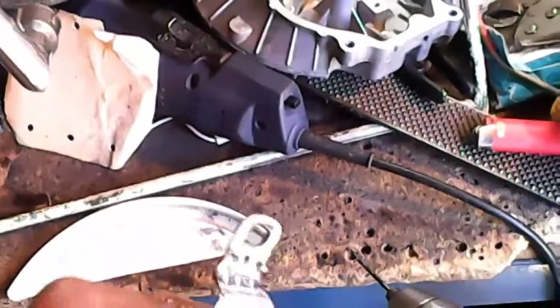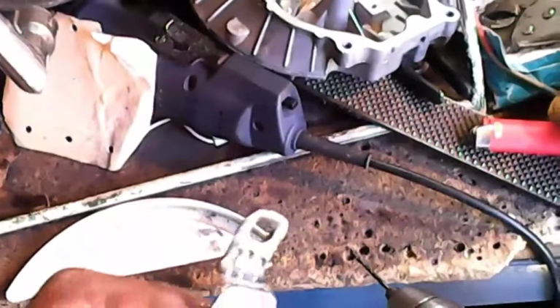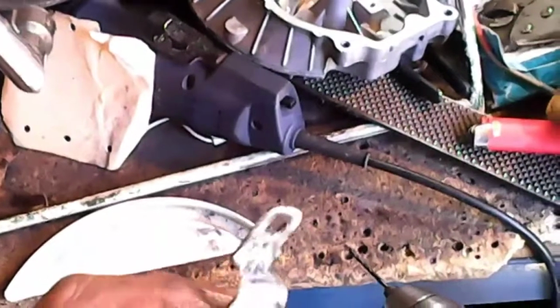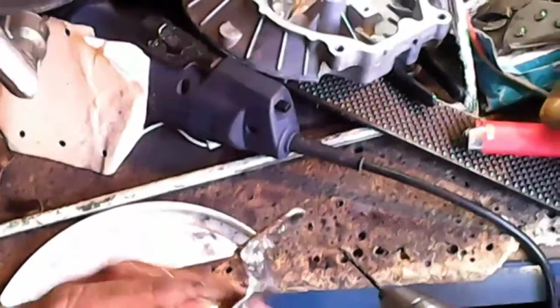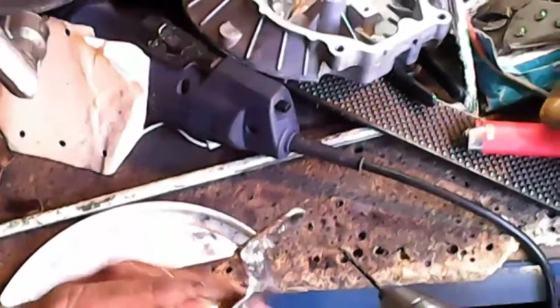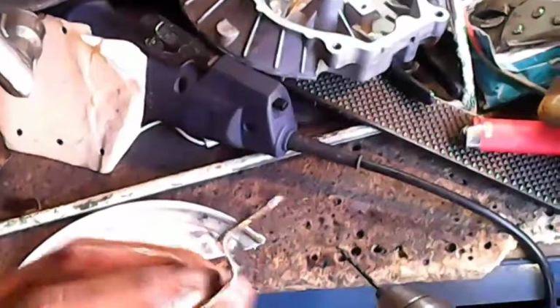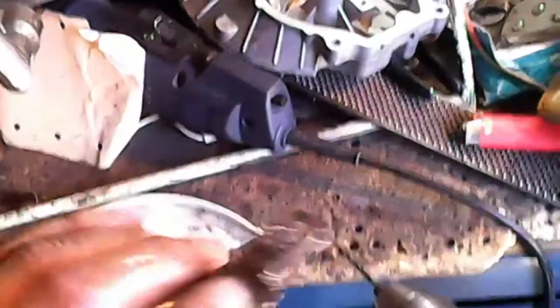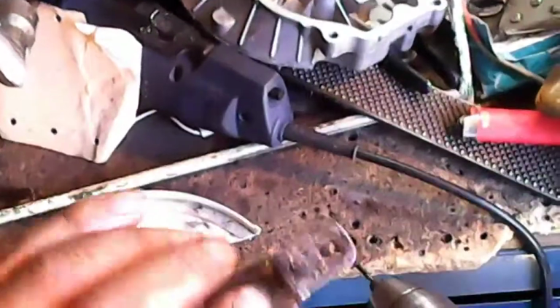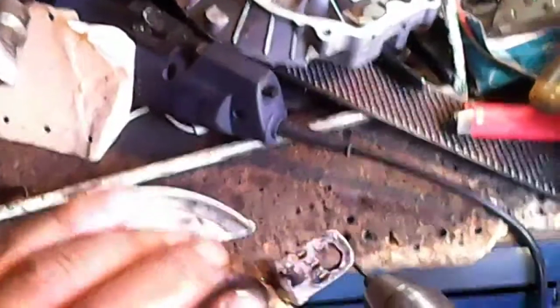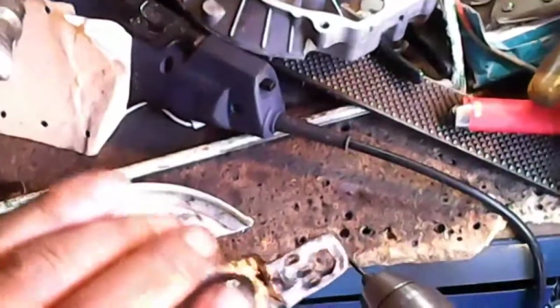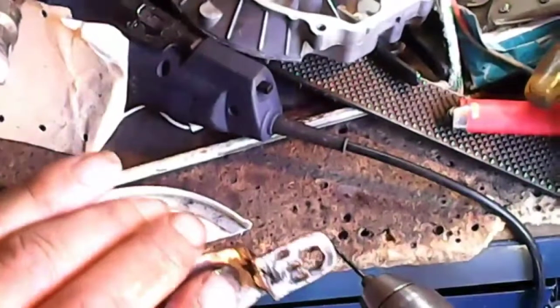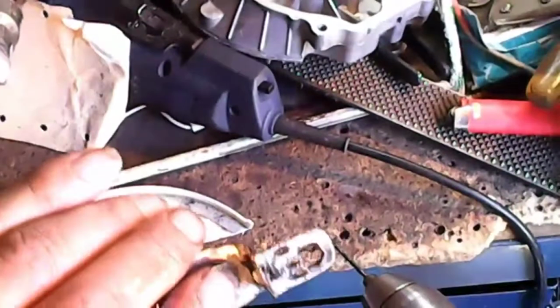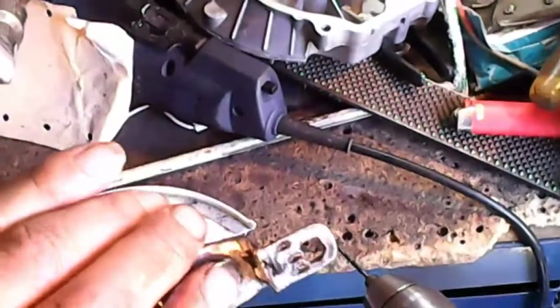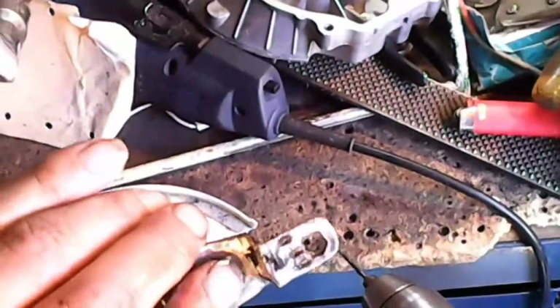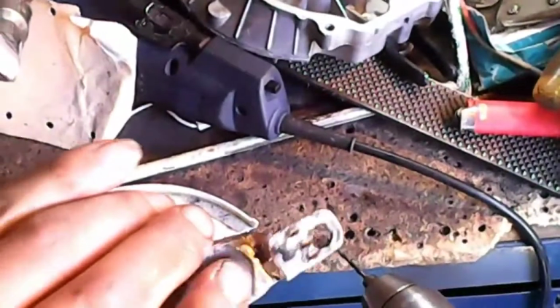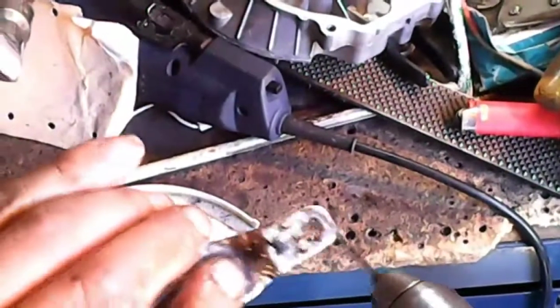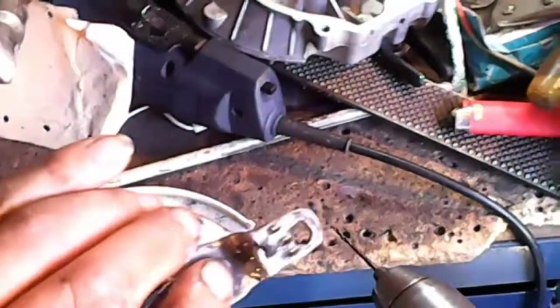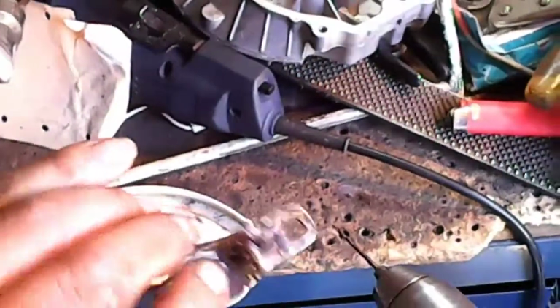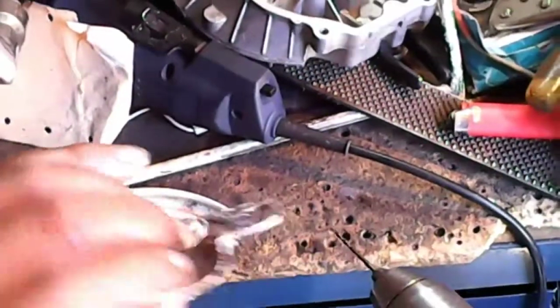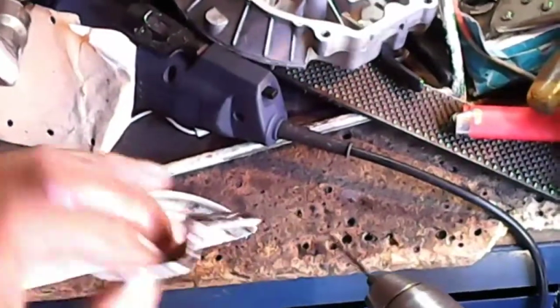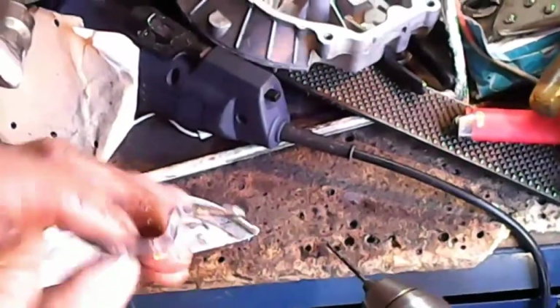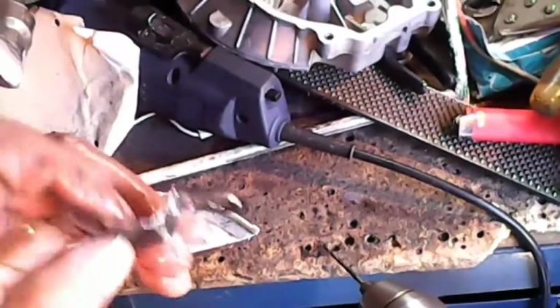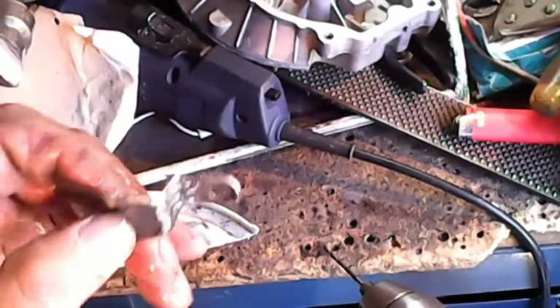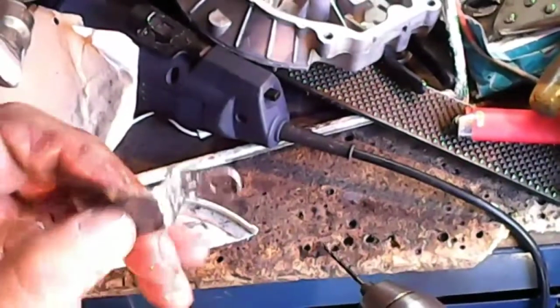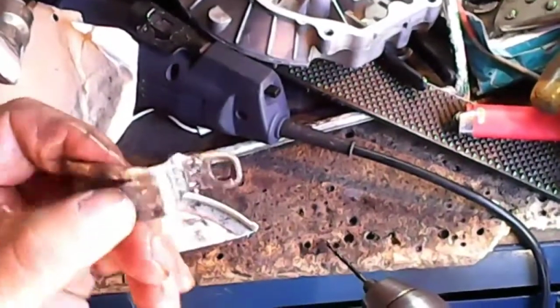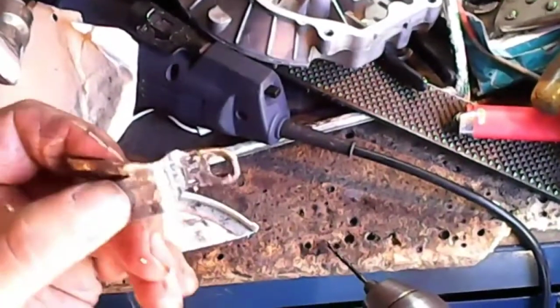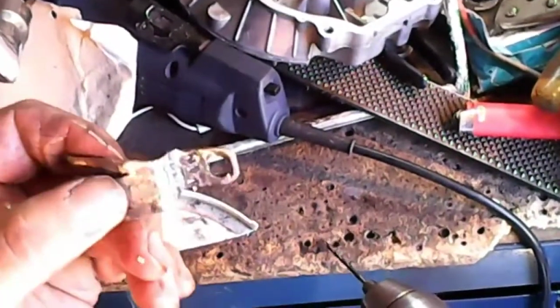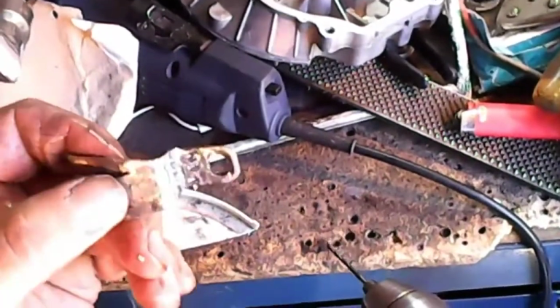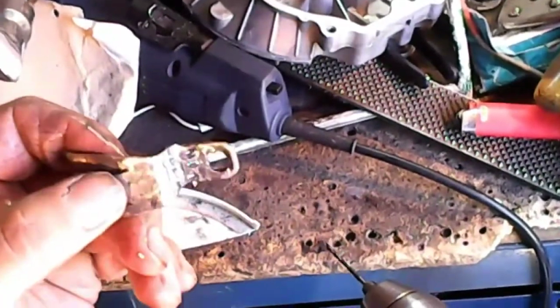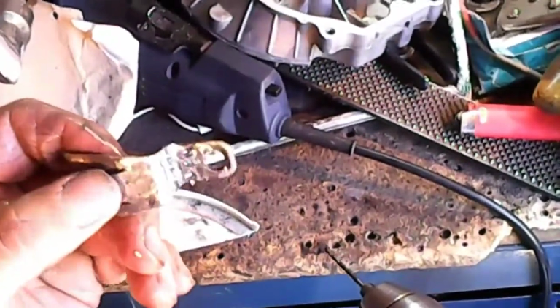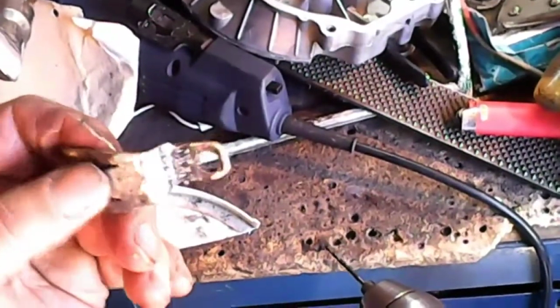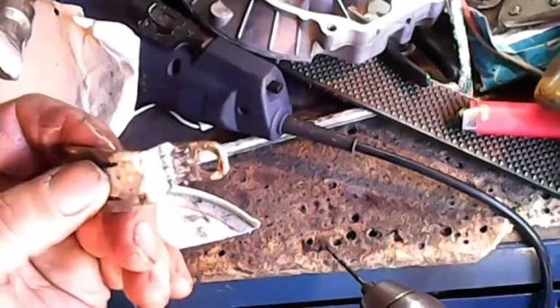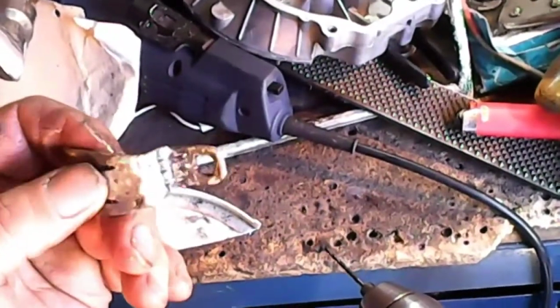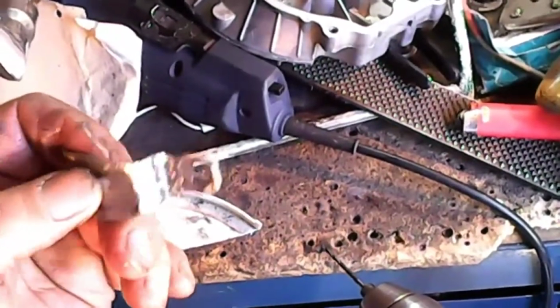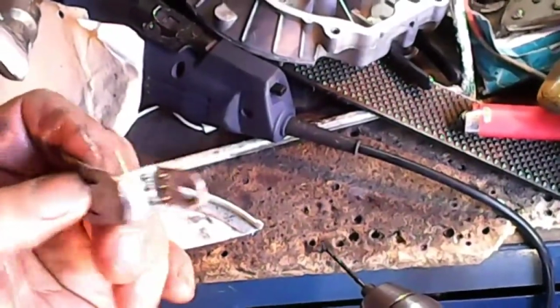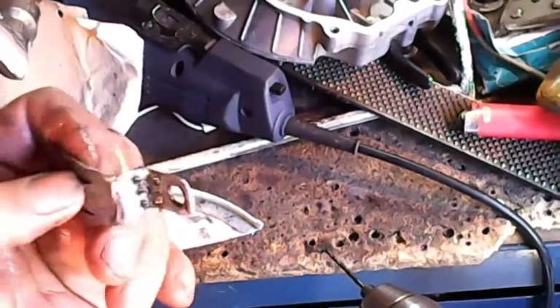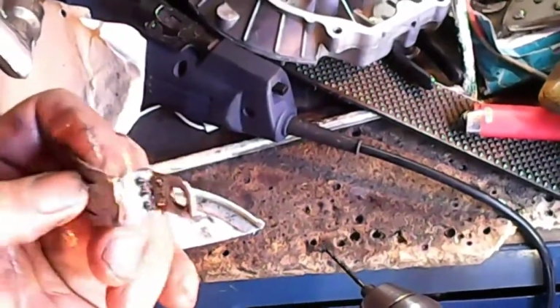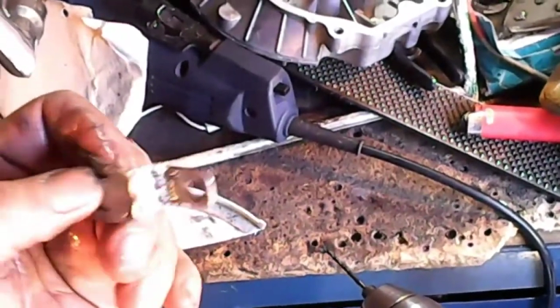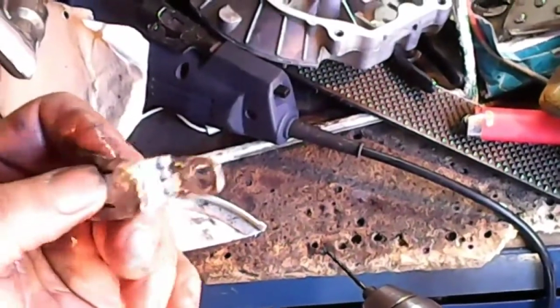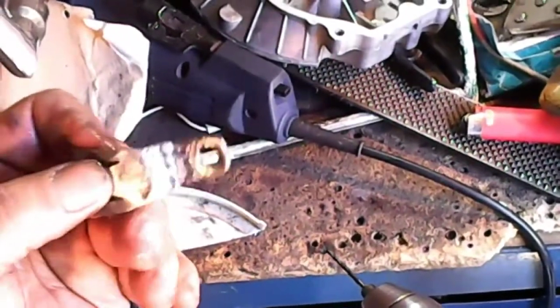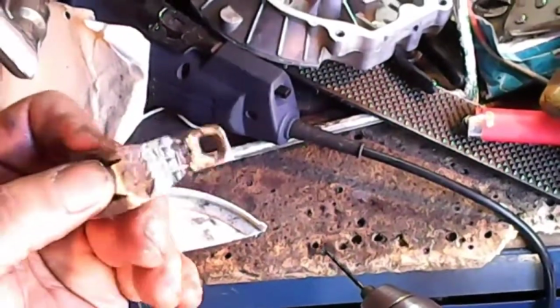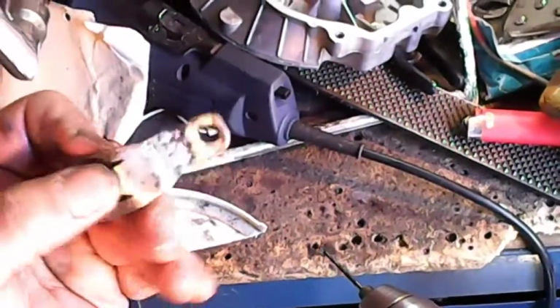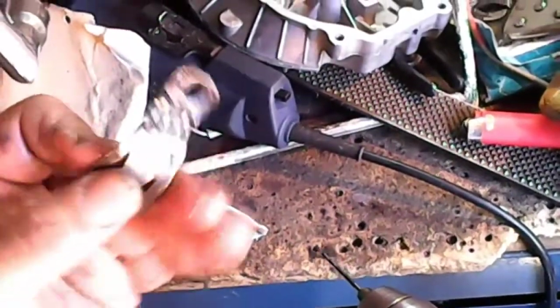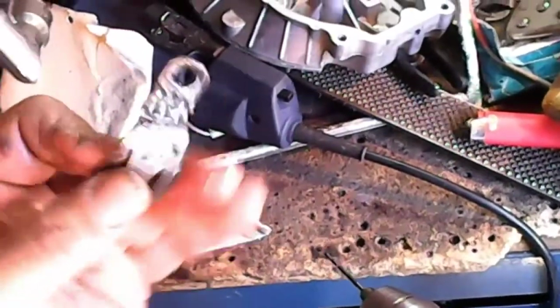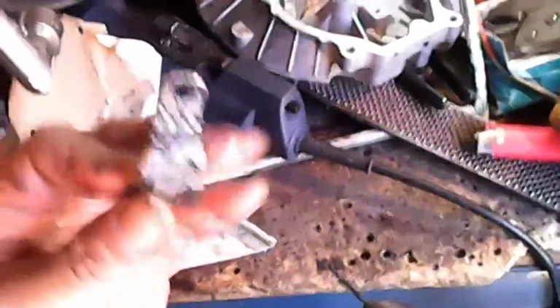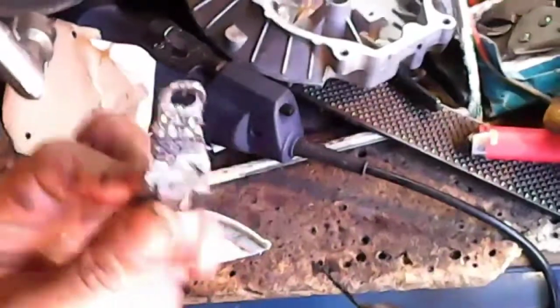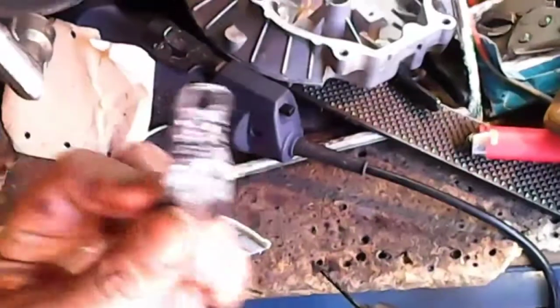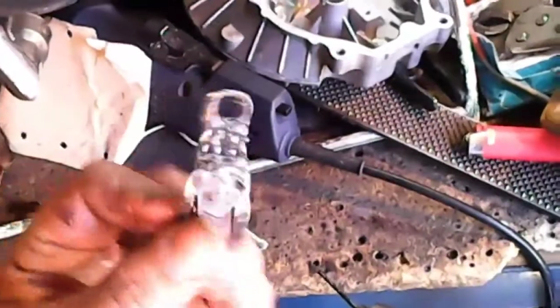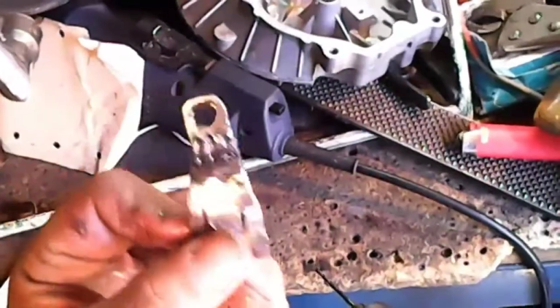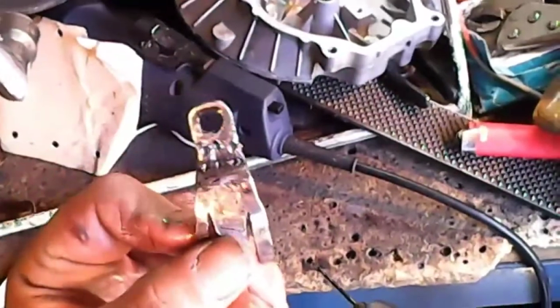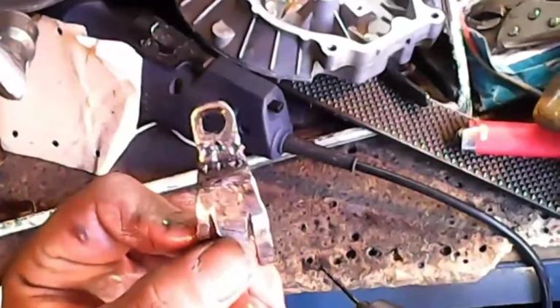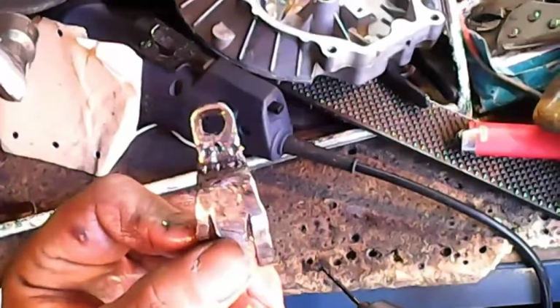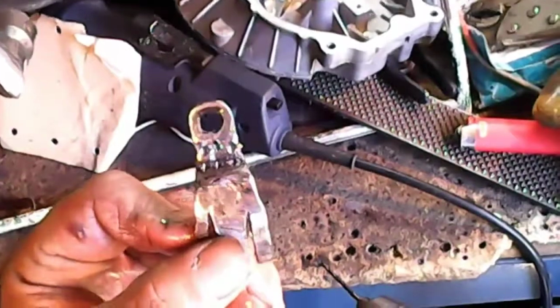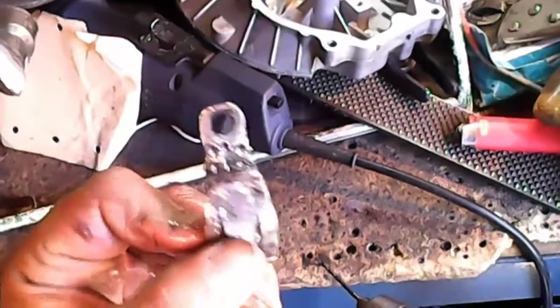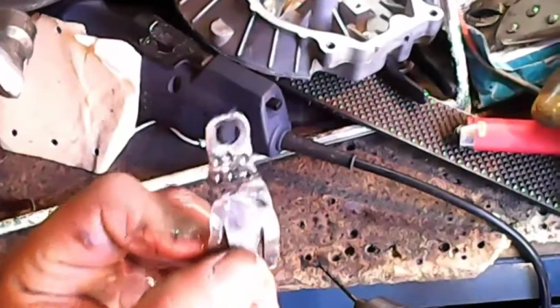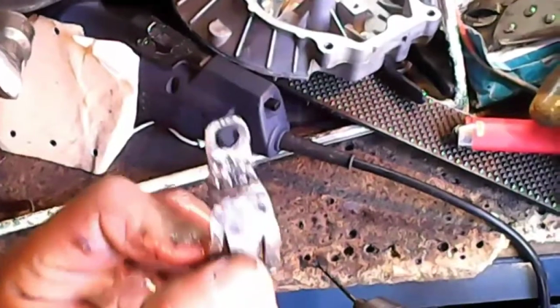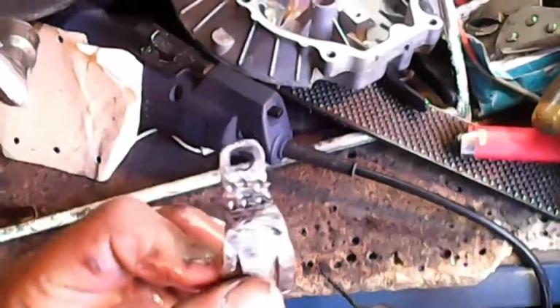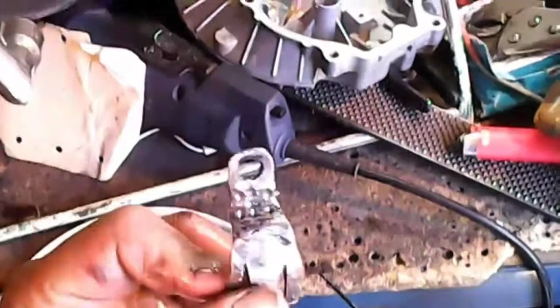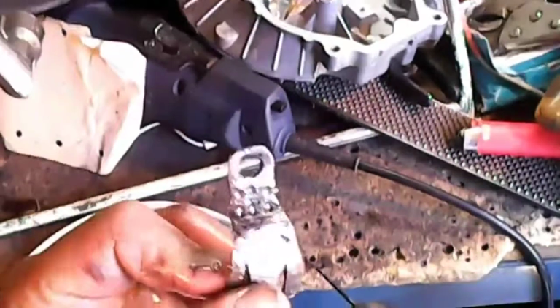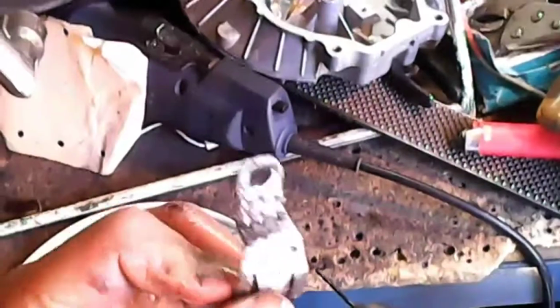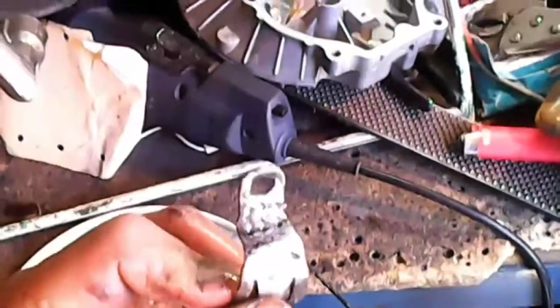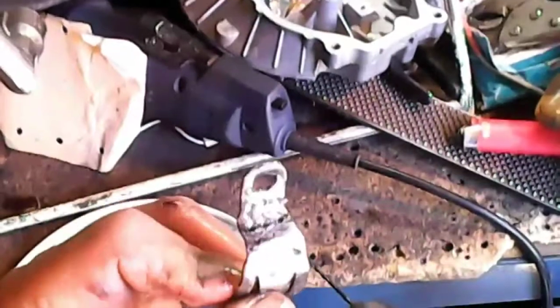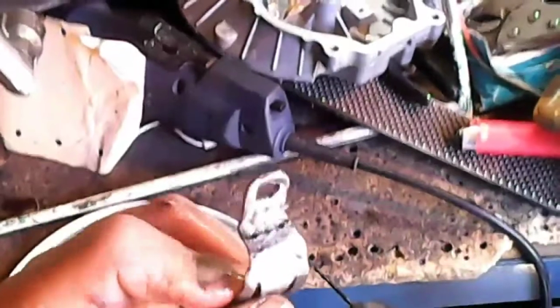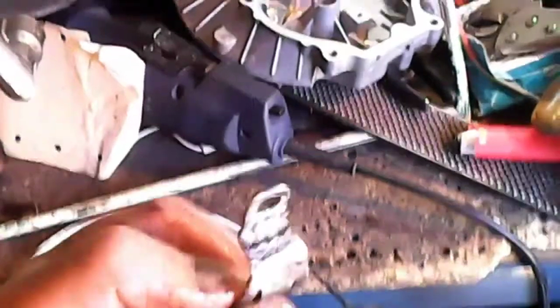That was a pretty good look at the three holes through each of the sides of the 45. There are a total of six holes.